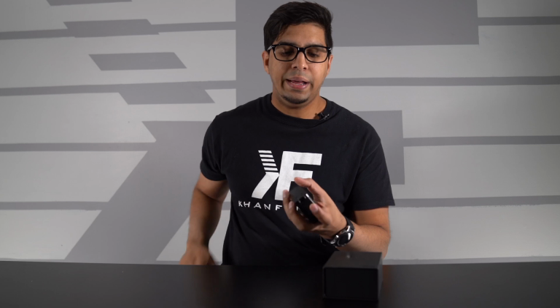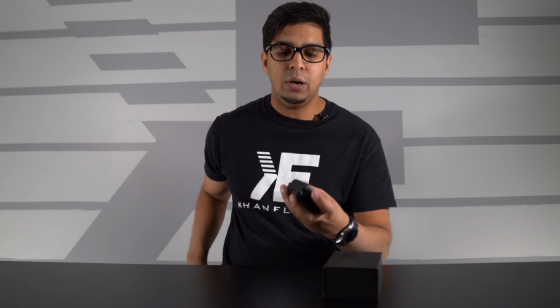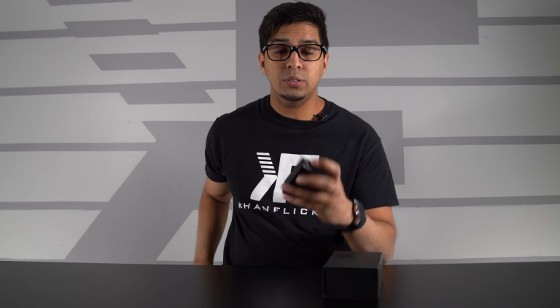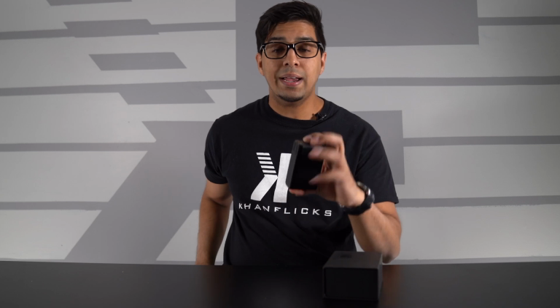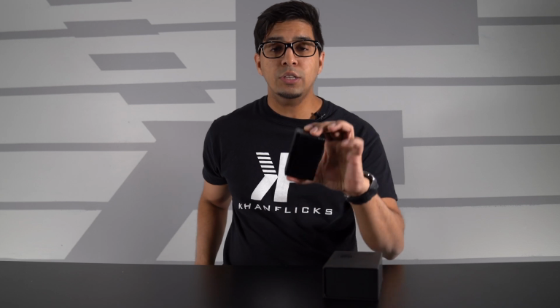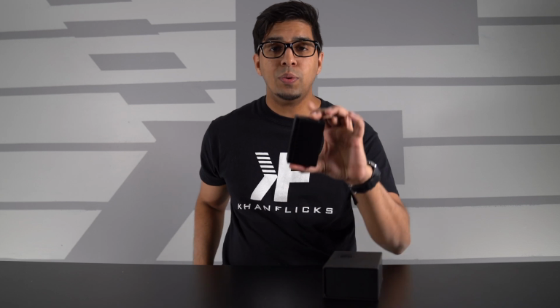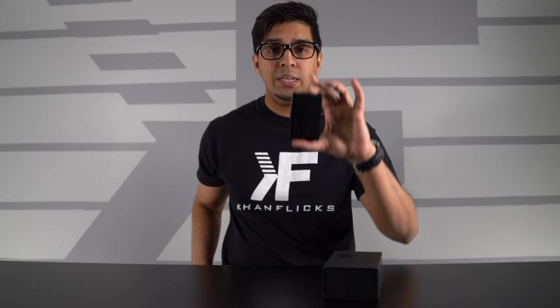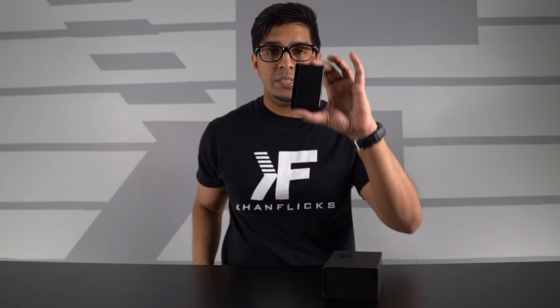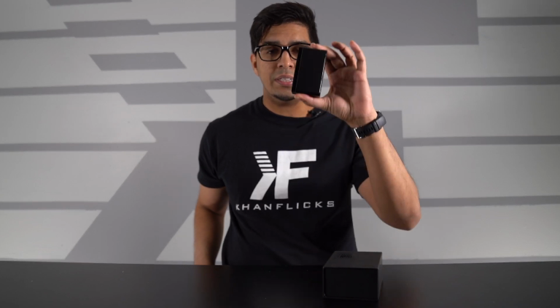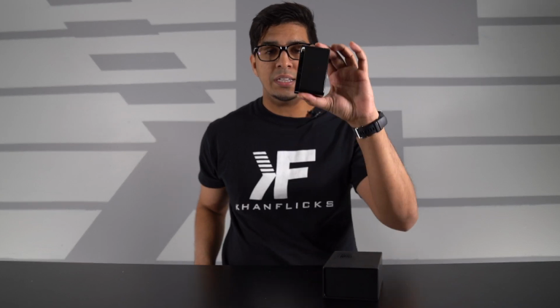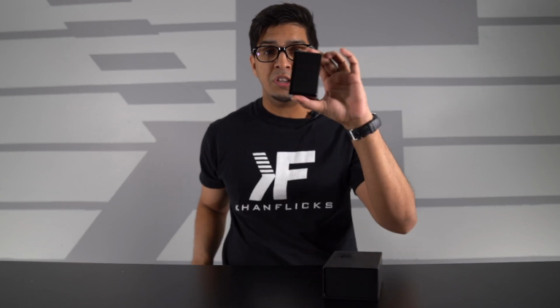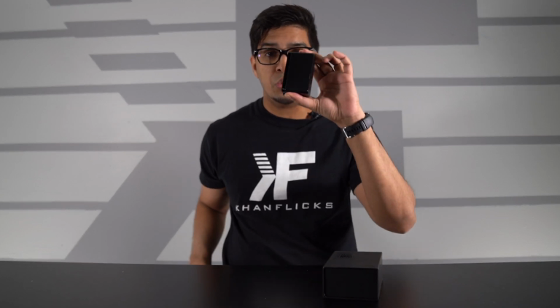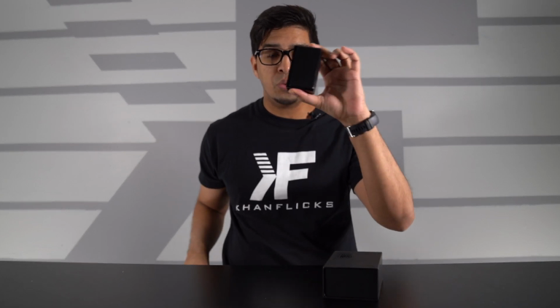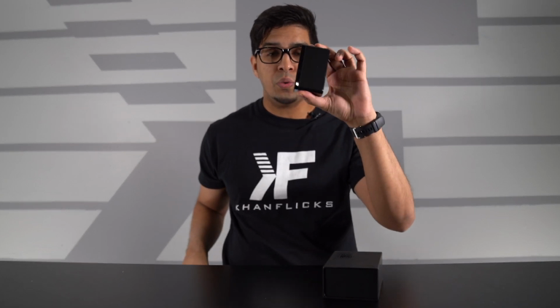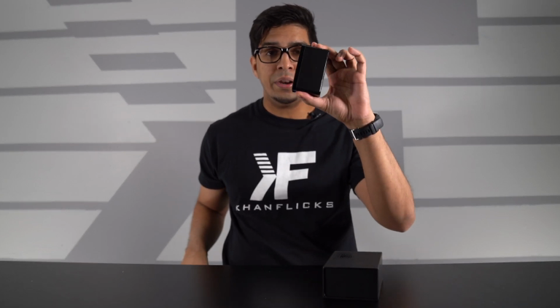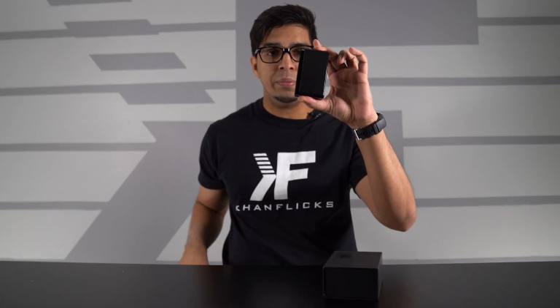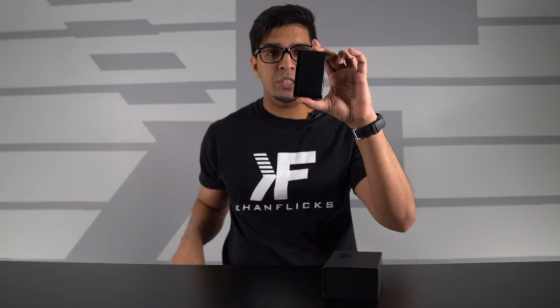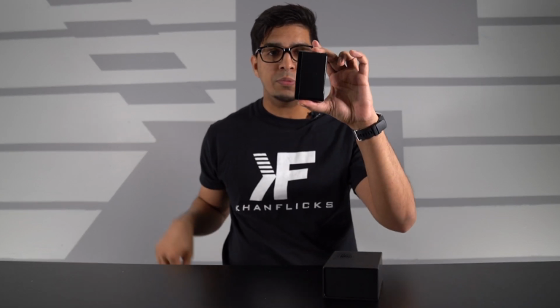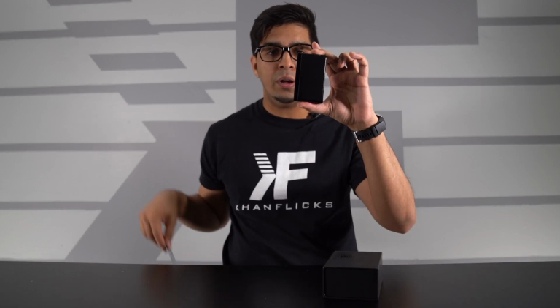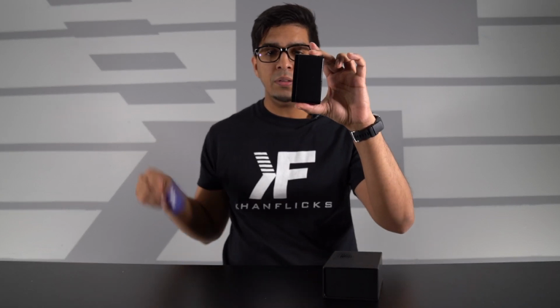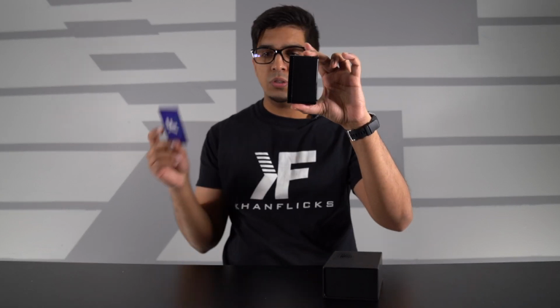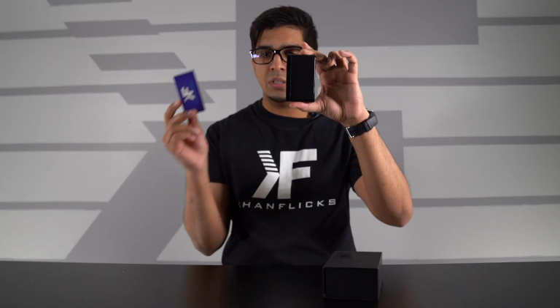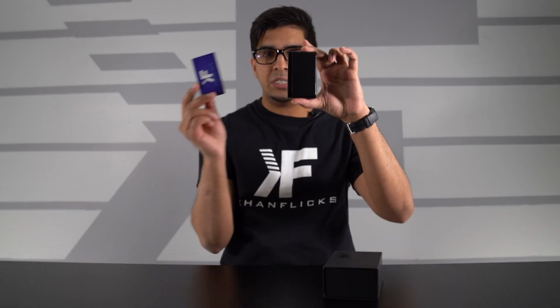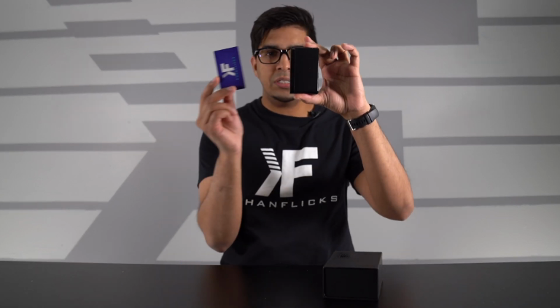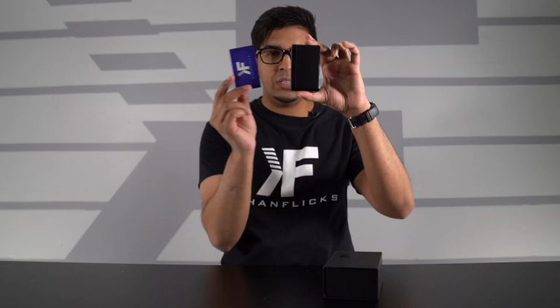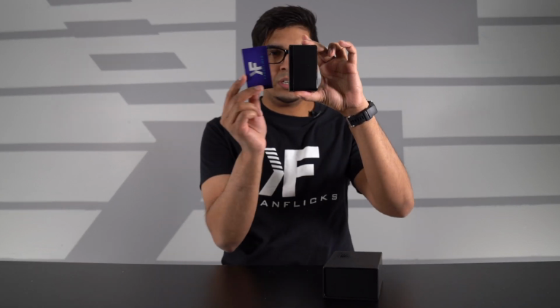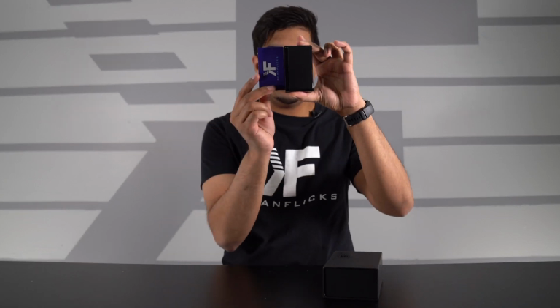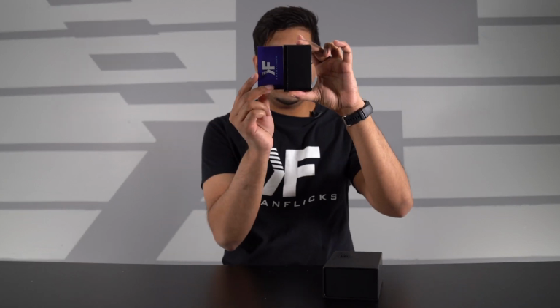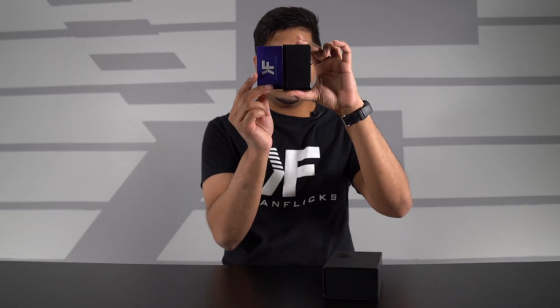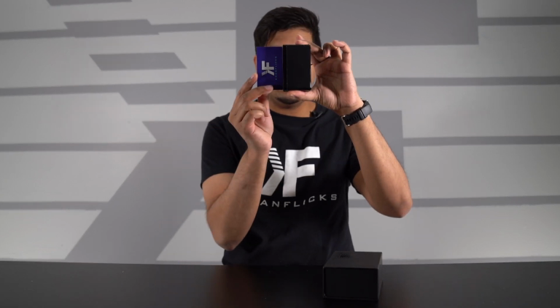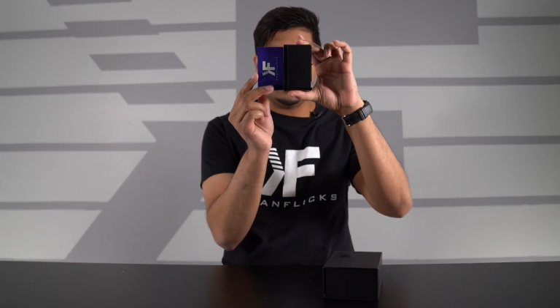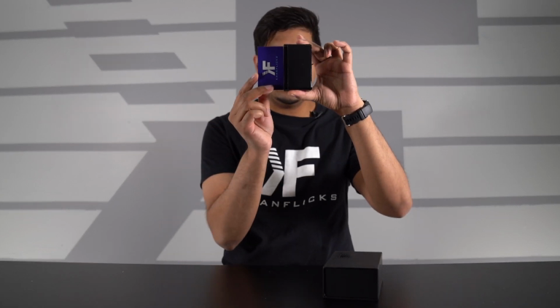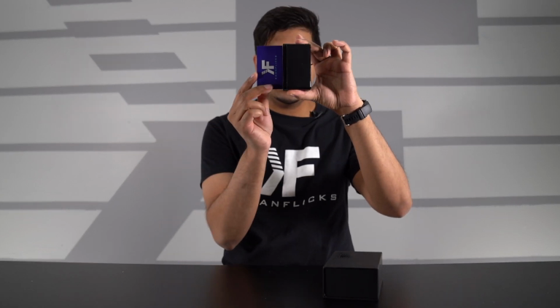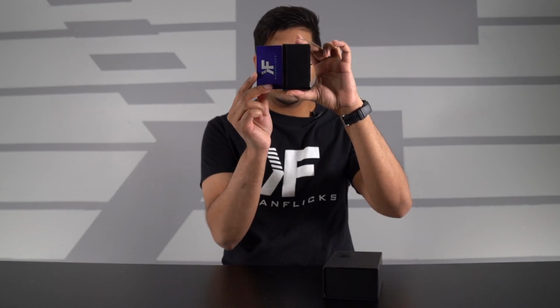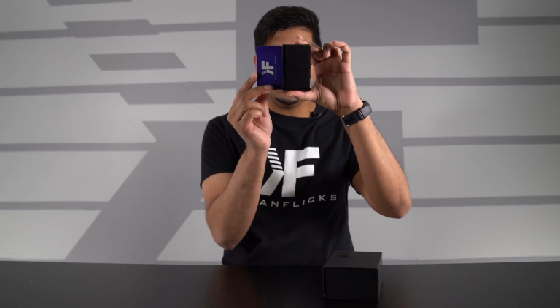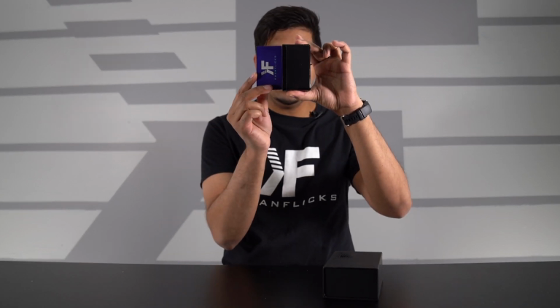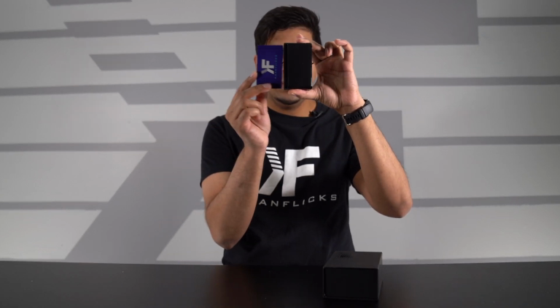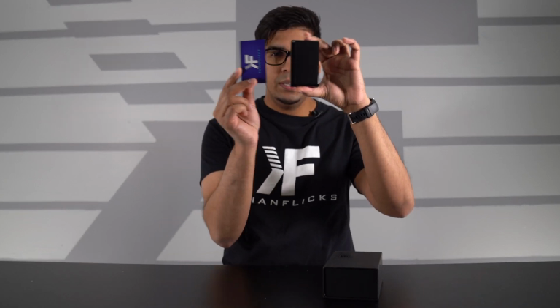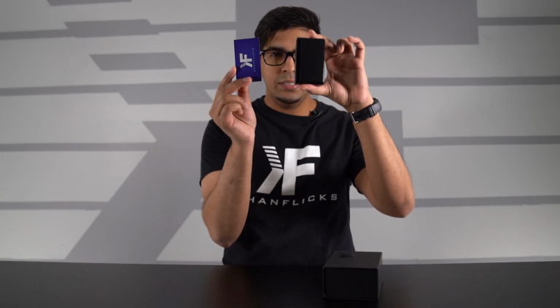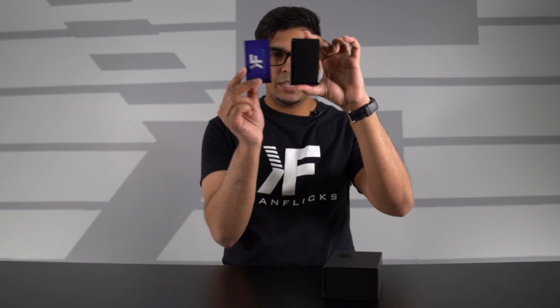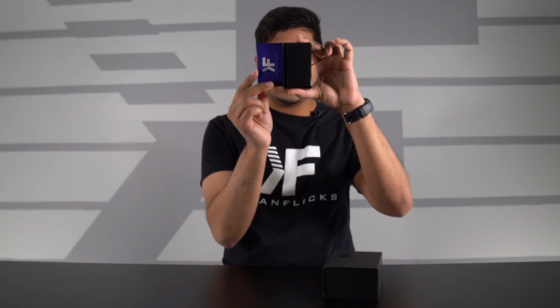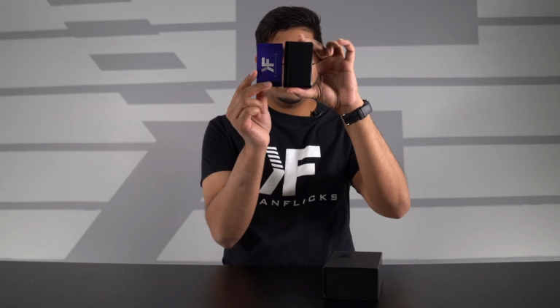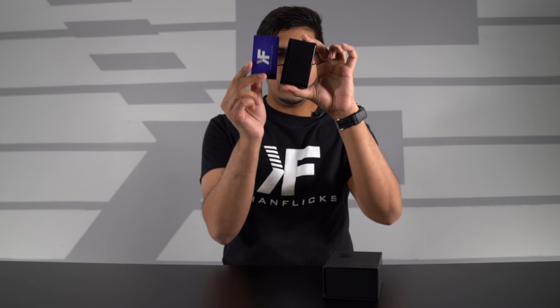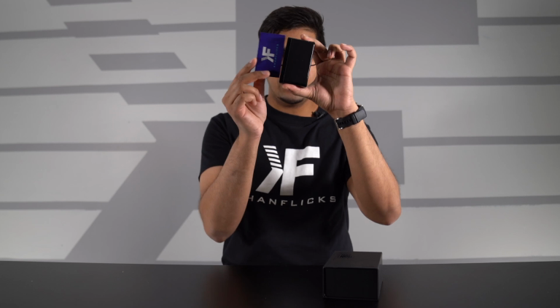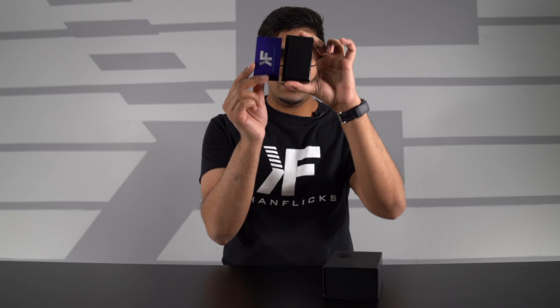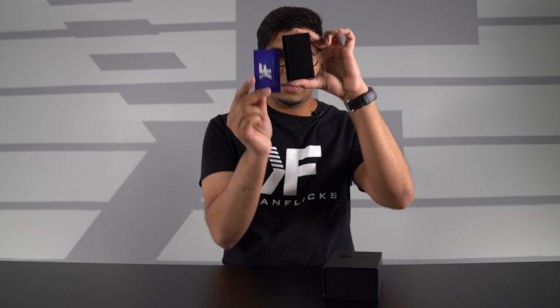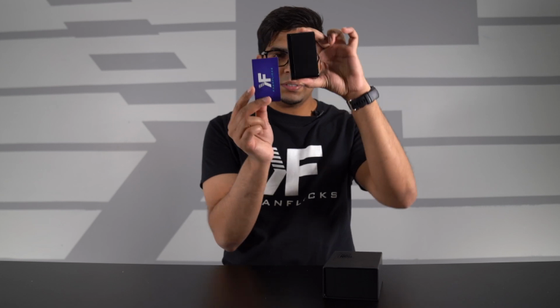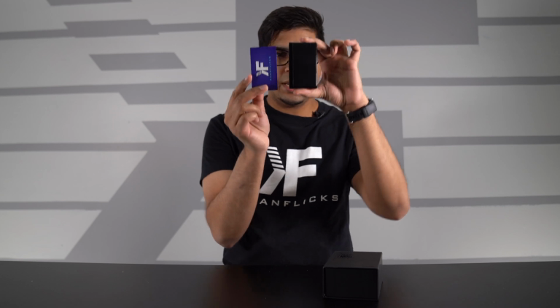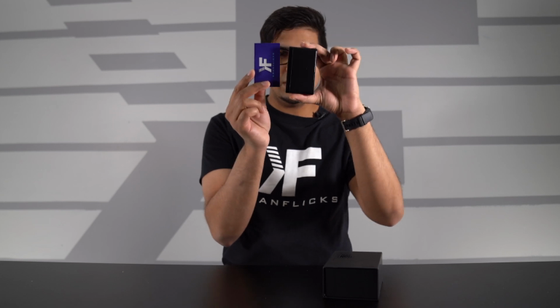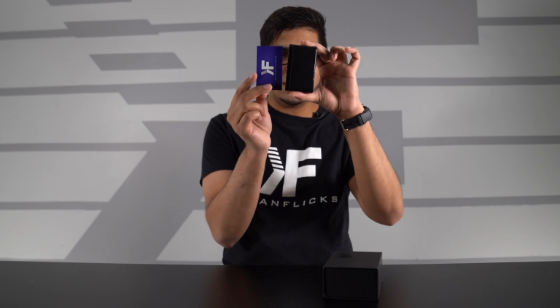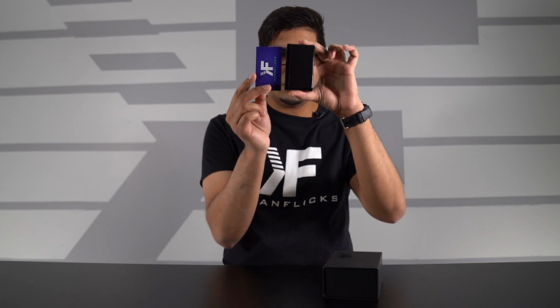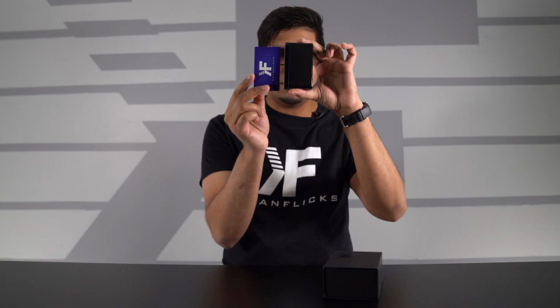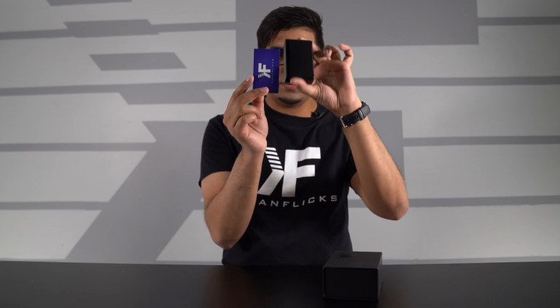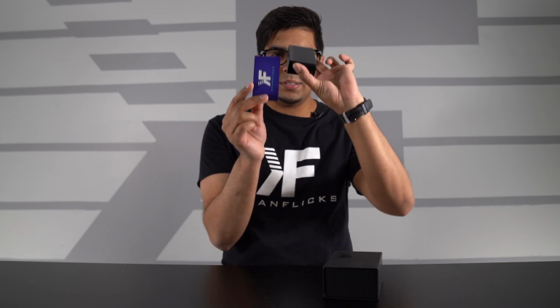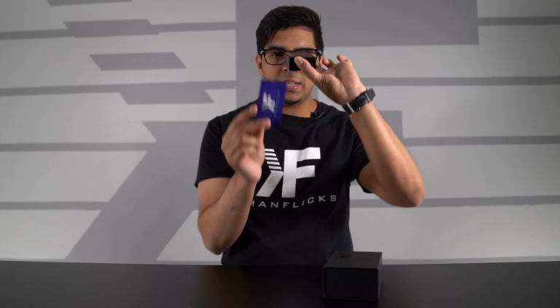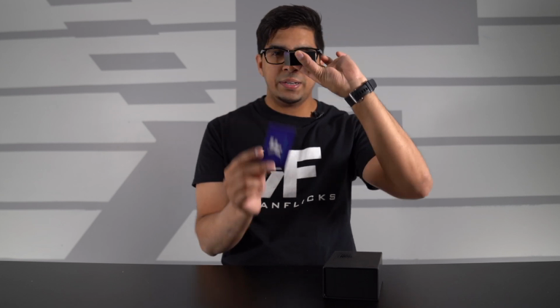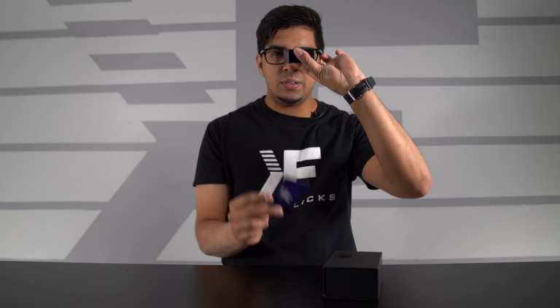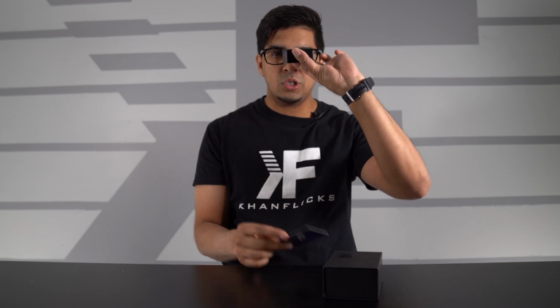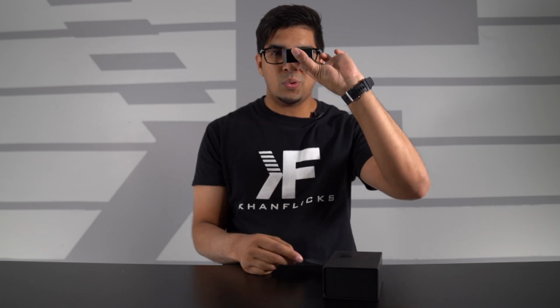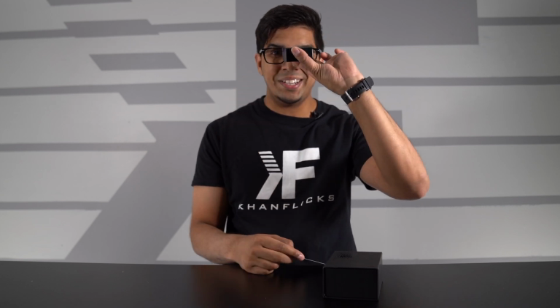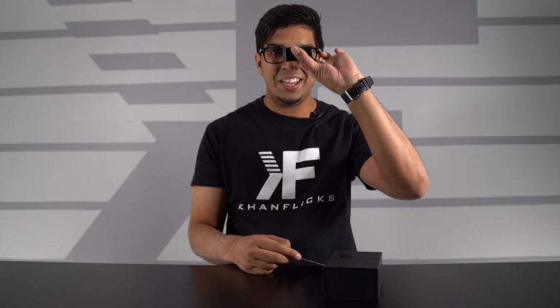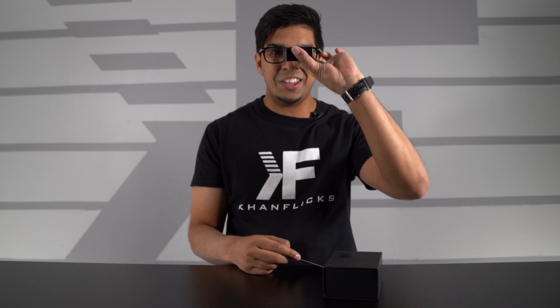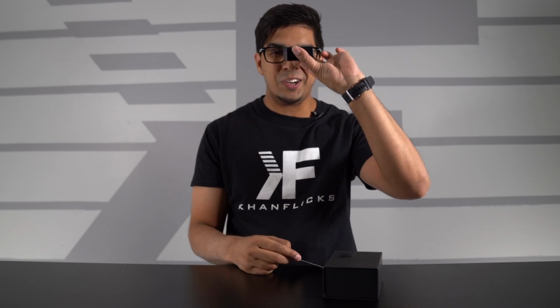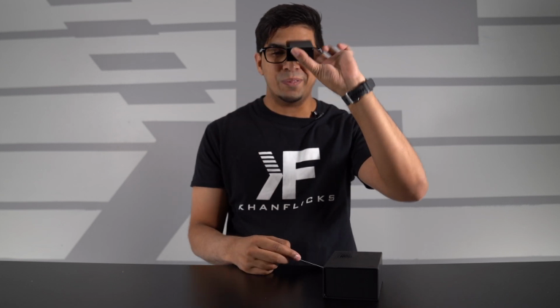Now size-wise, it's incredibly small. You can actually see compared to my business card, it's about the same size. However, this side here is quite thicker.